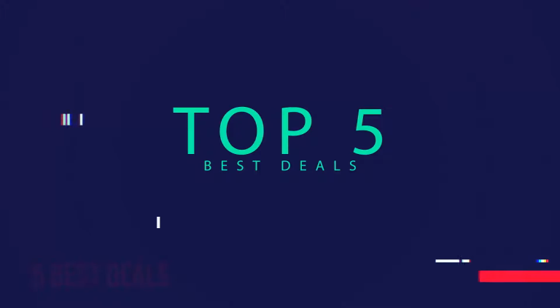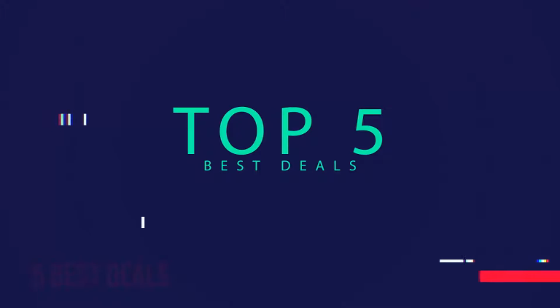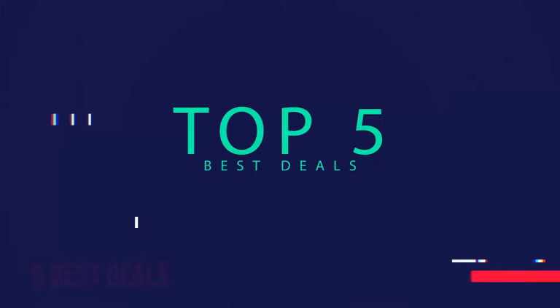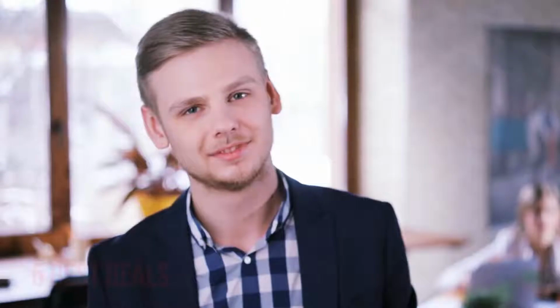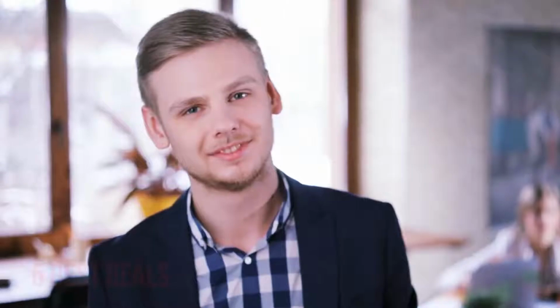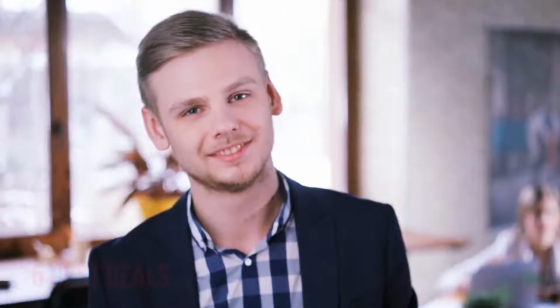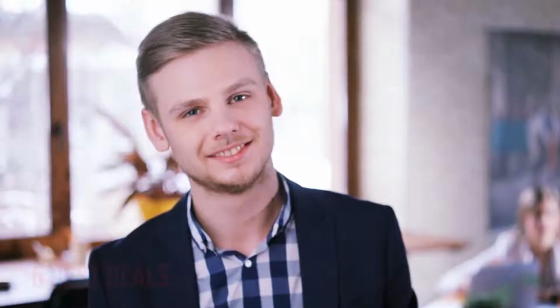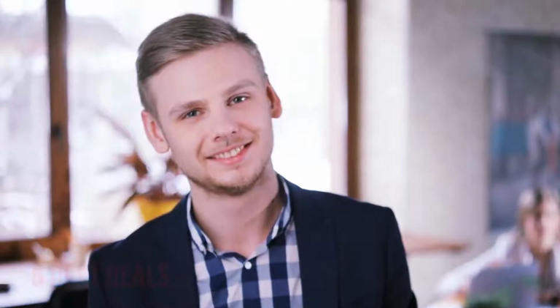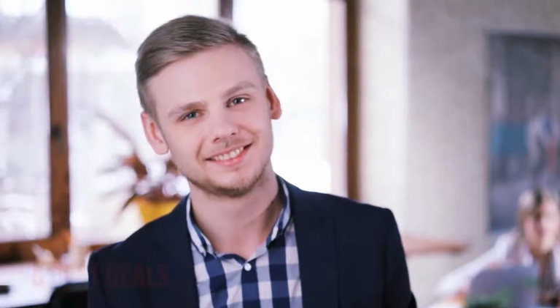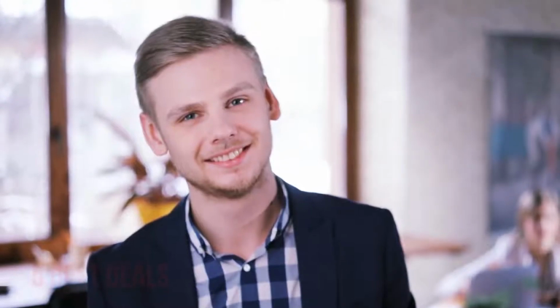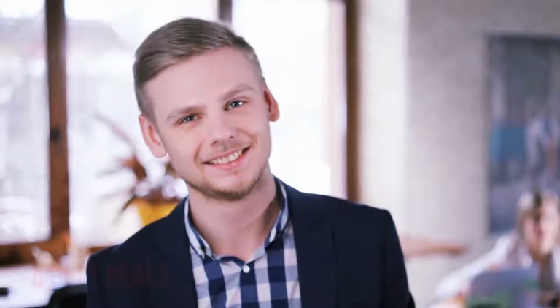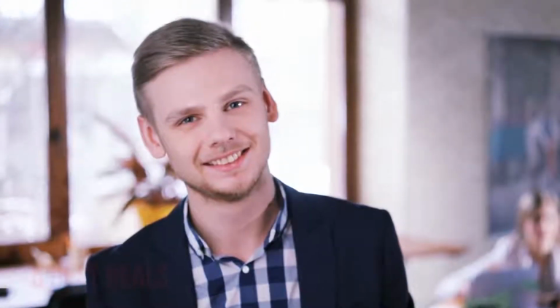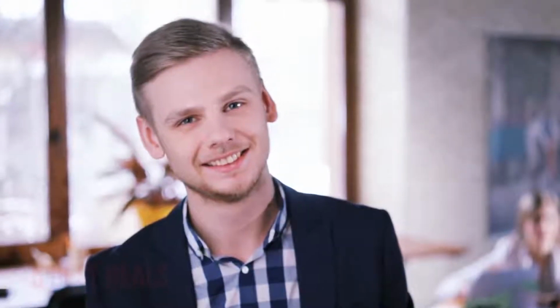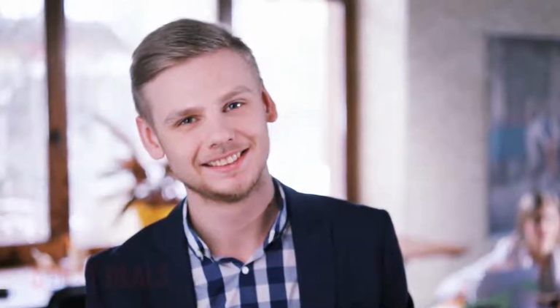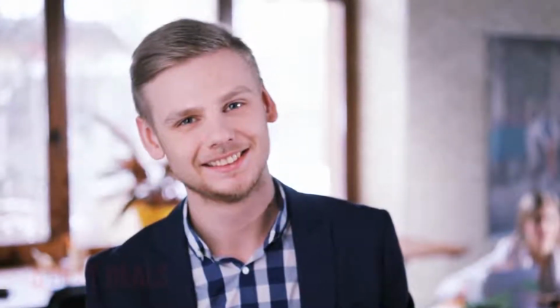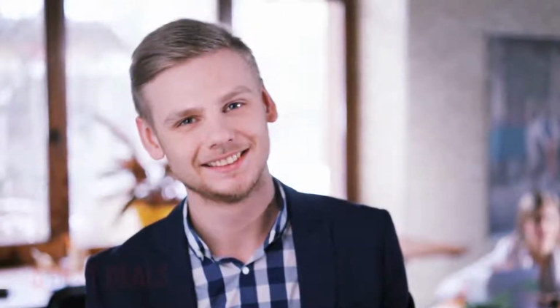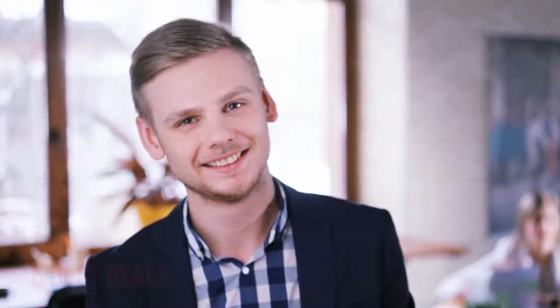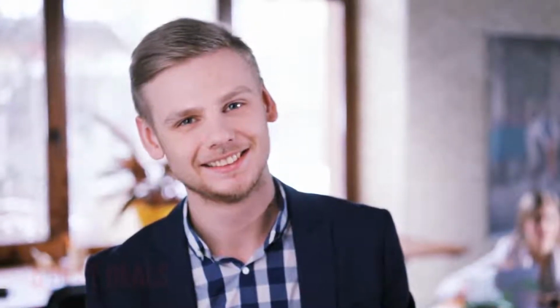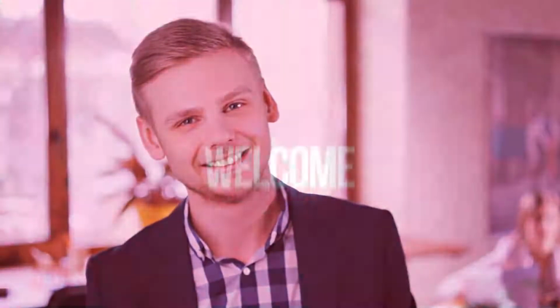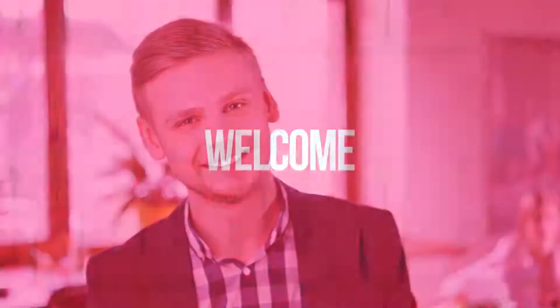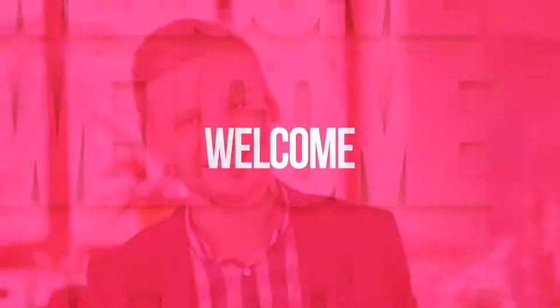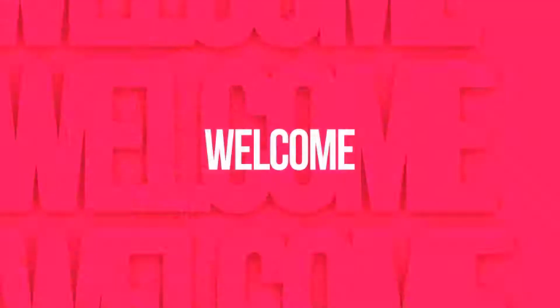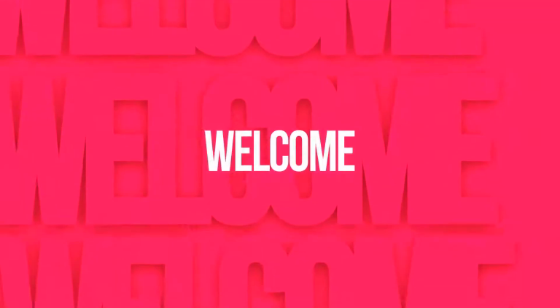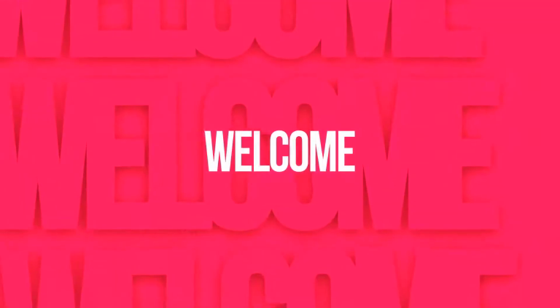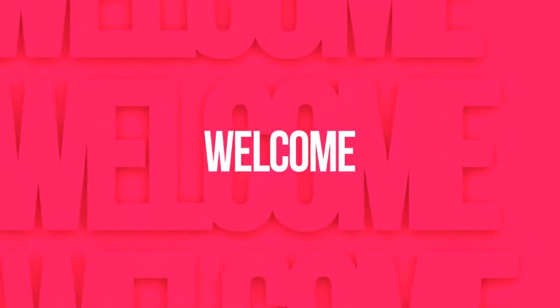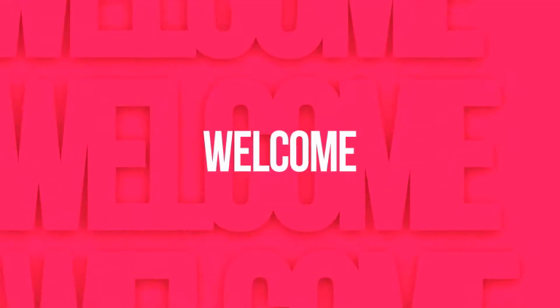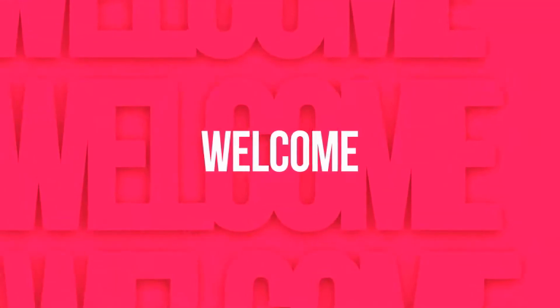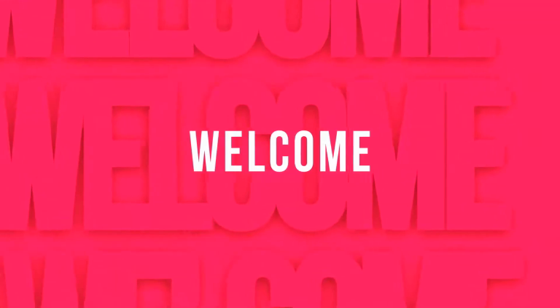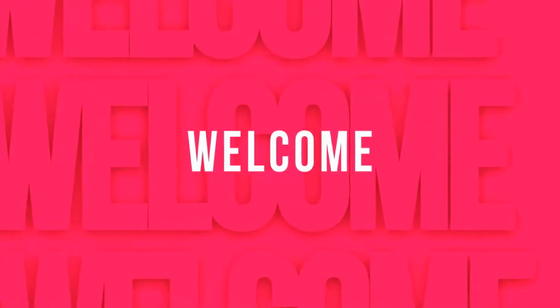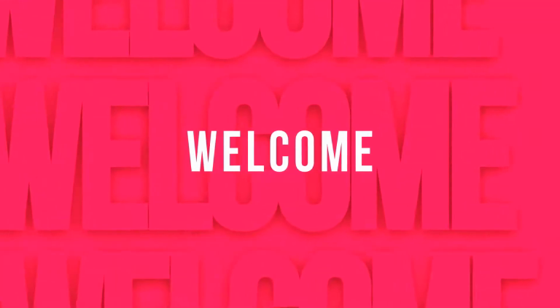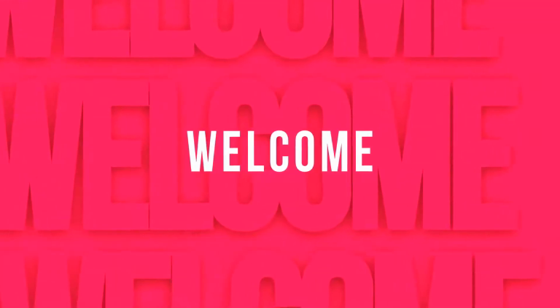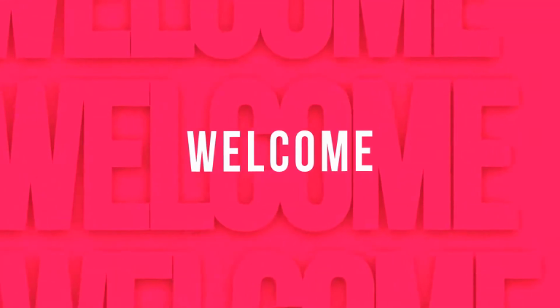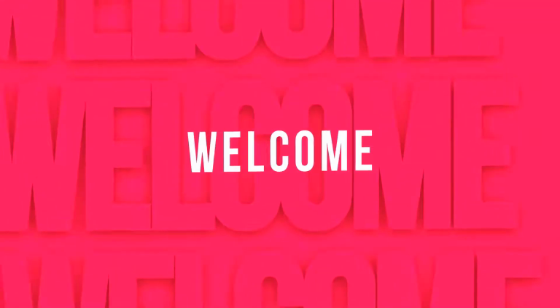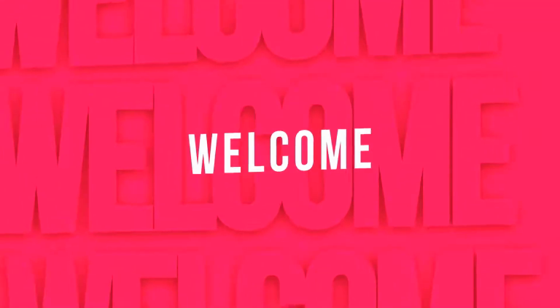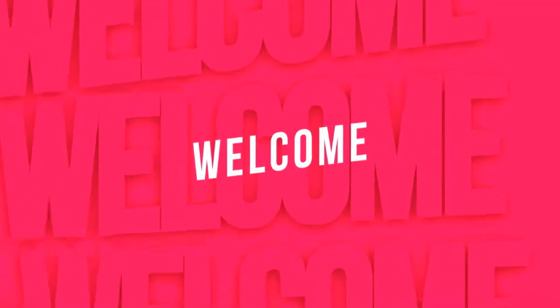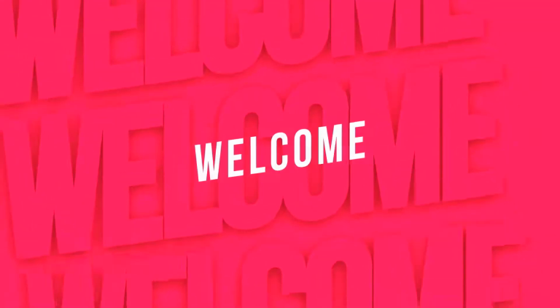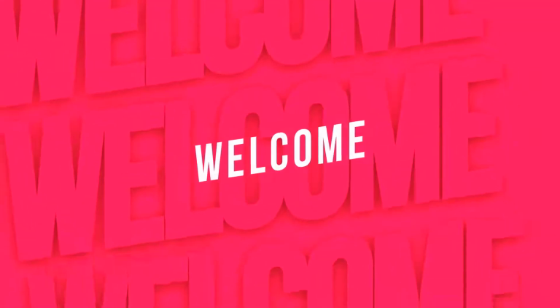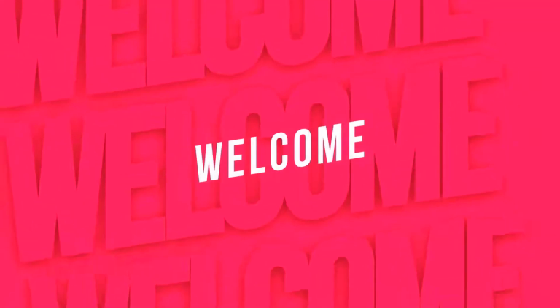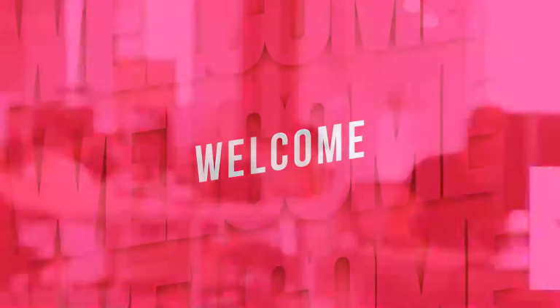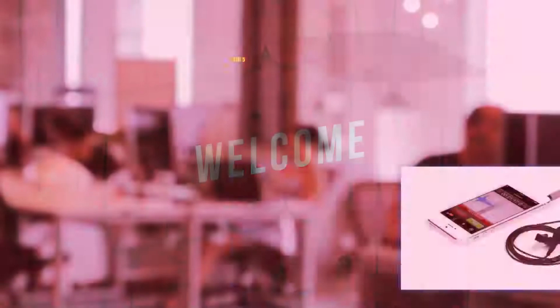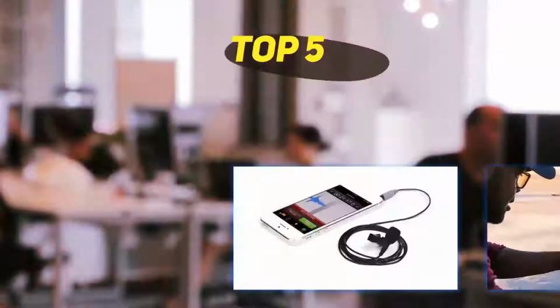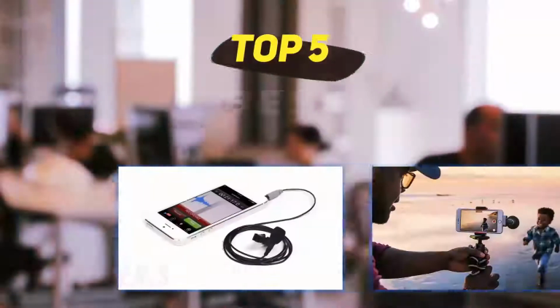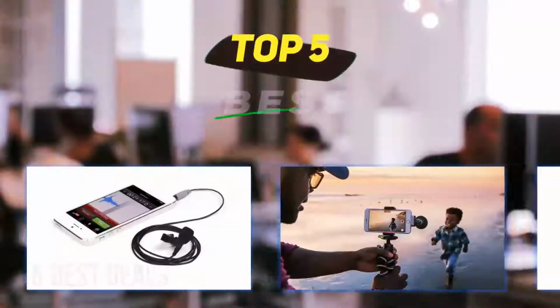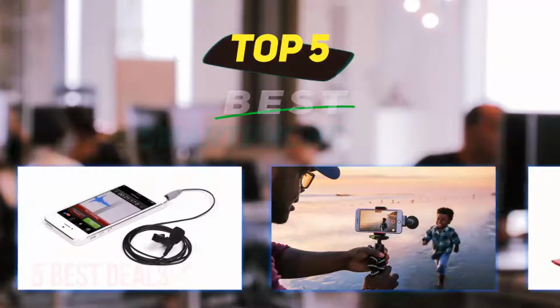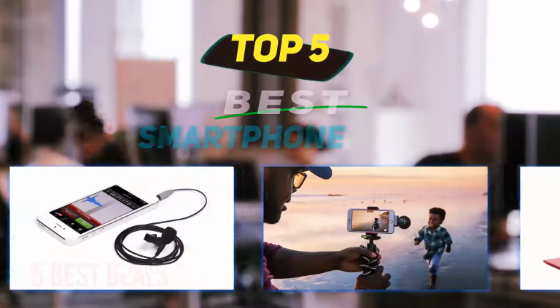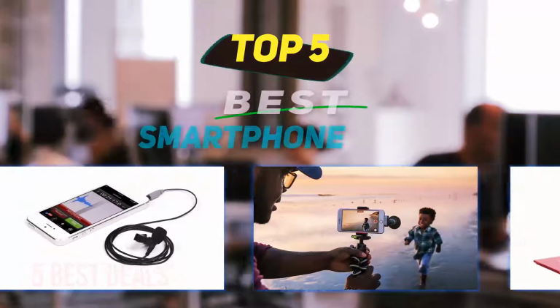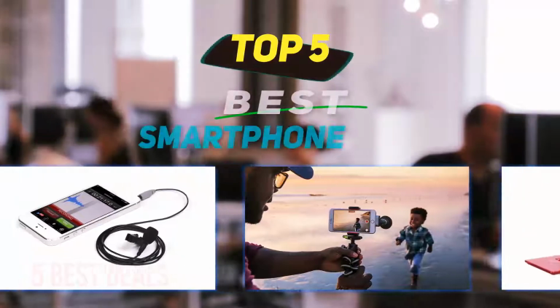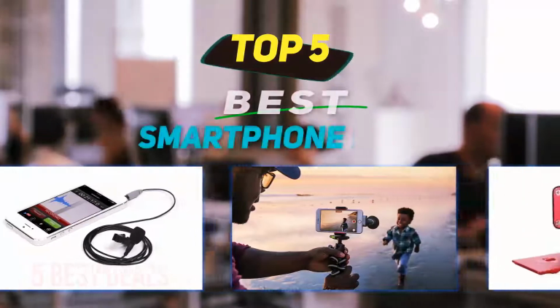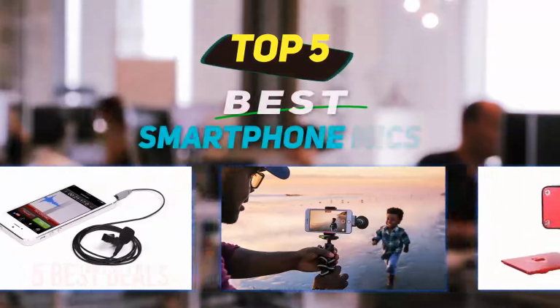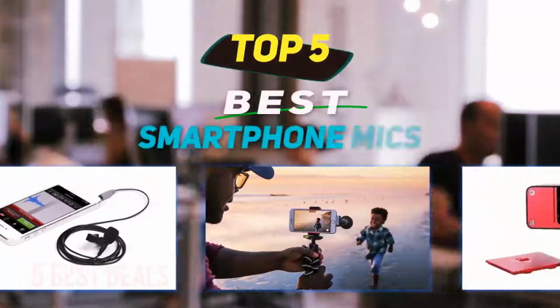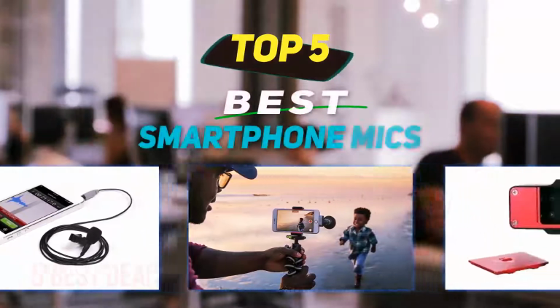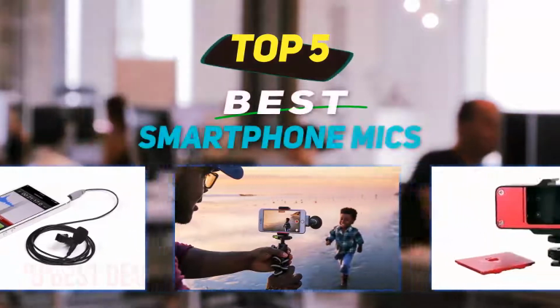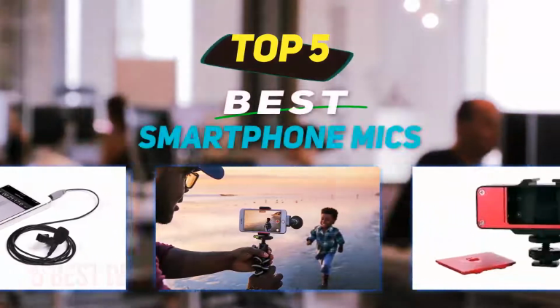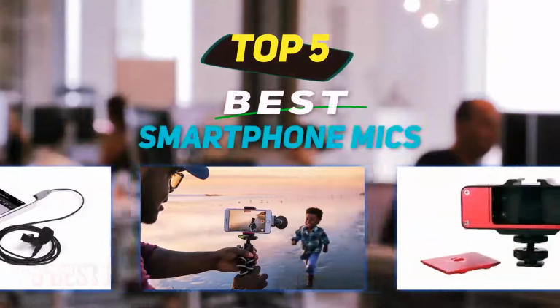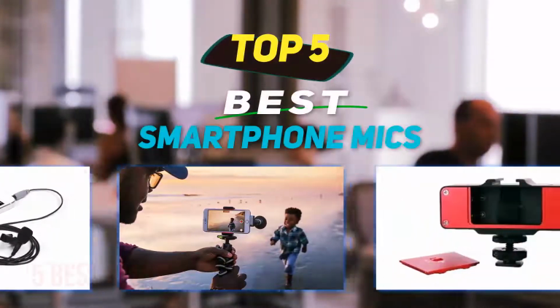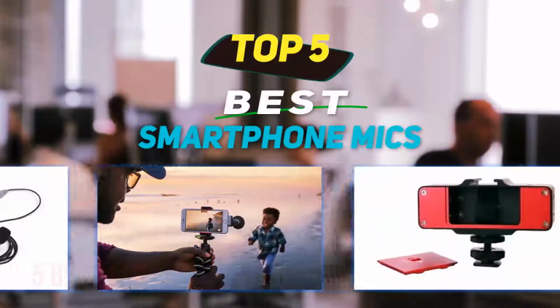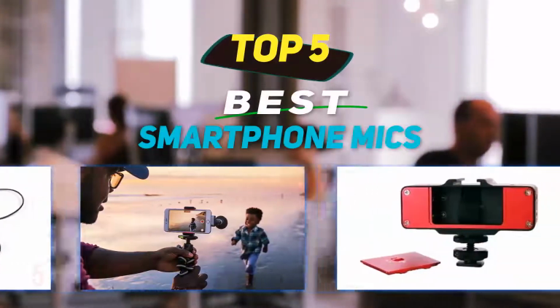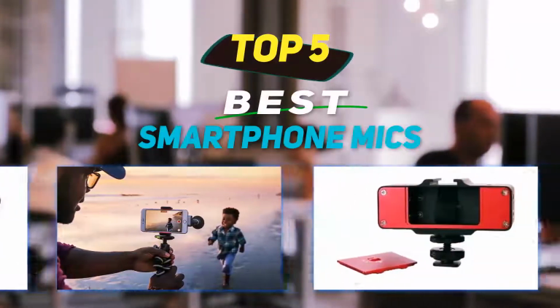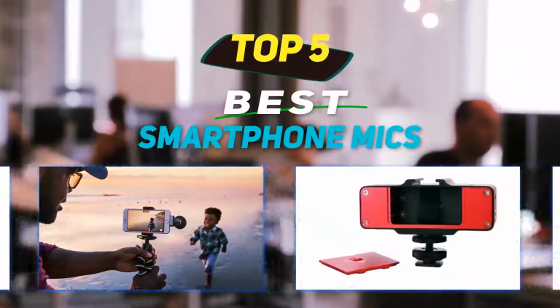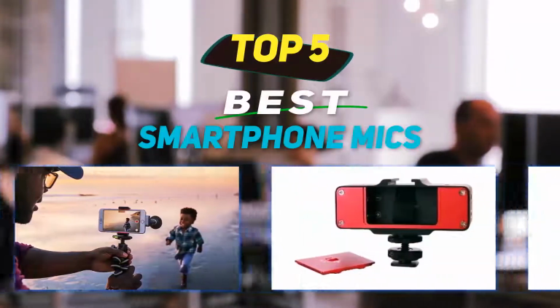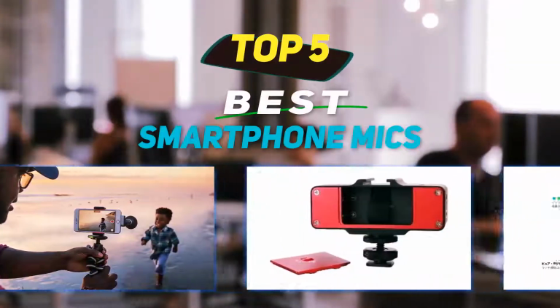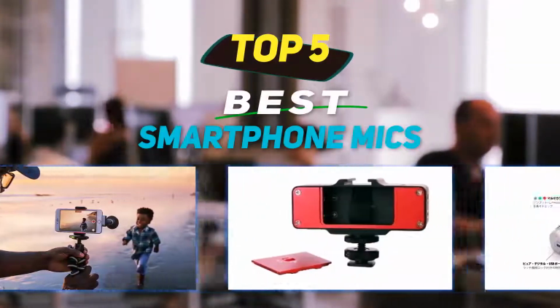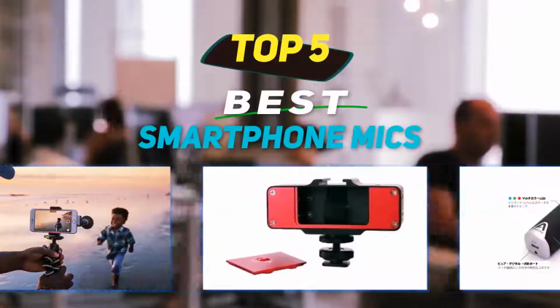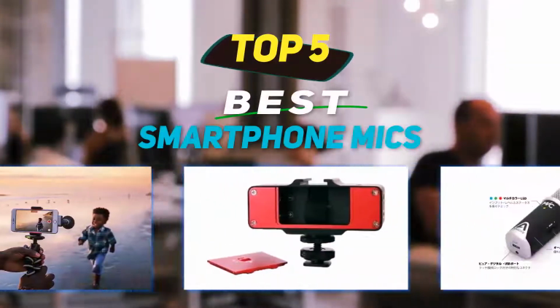Hey guys, welcome back to my channel. In this video I'm going to talk about the top five best smartphone mics.